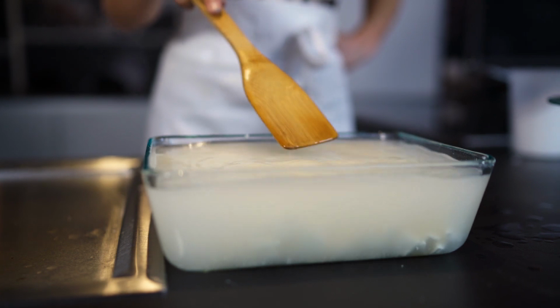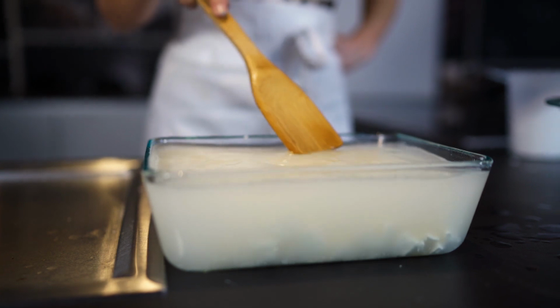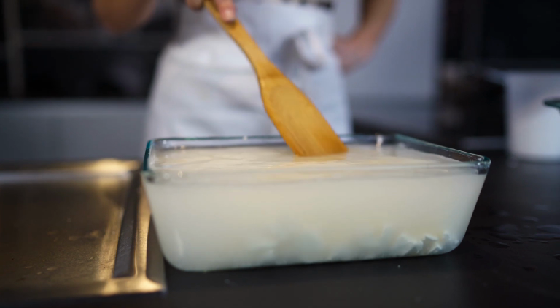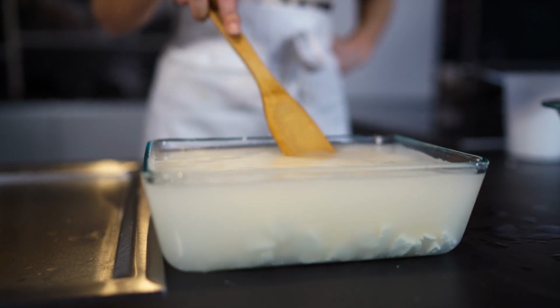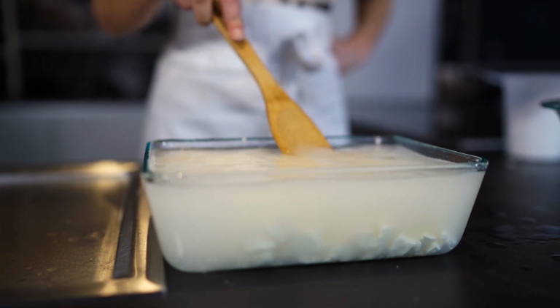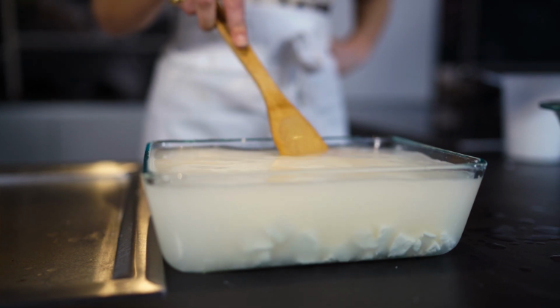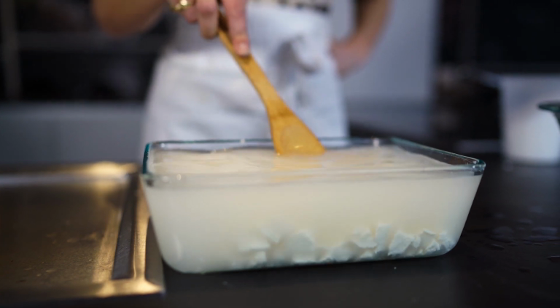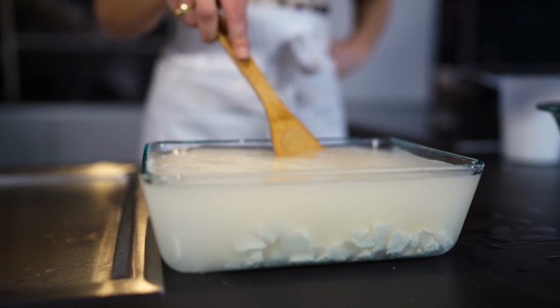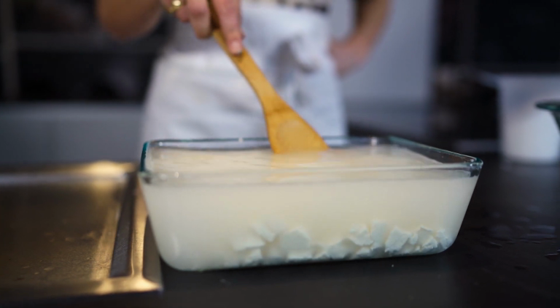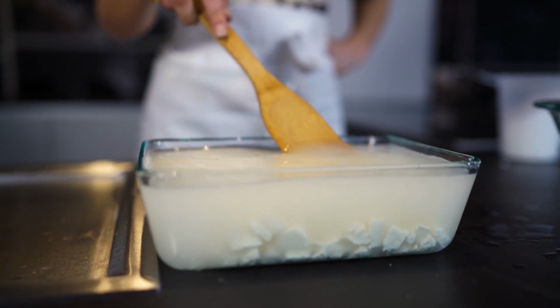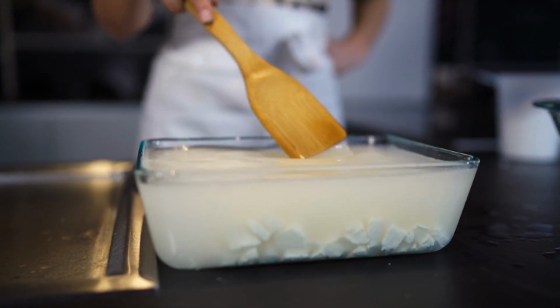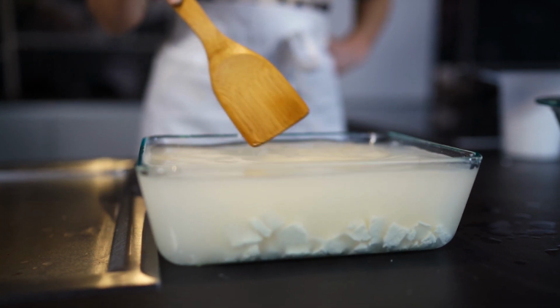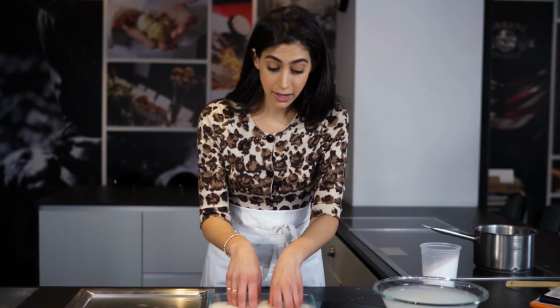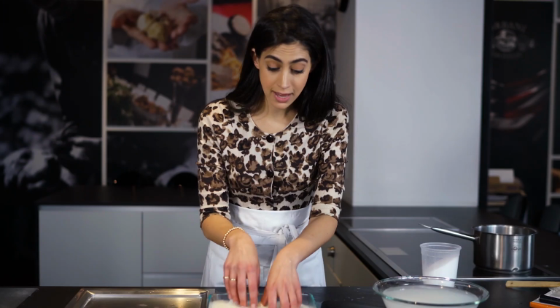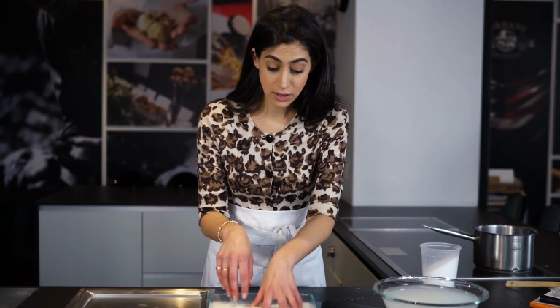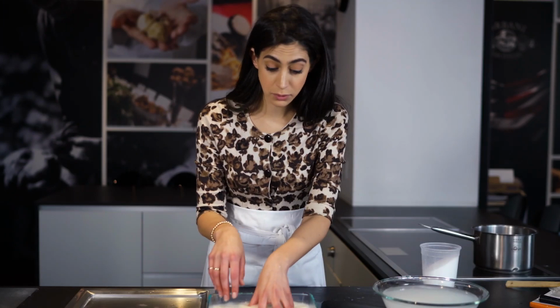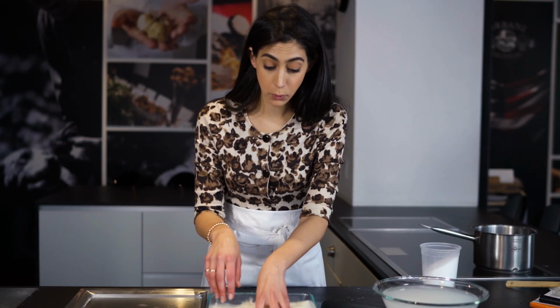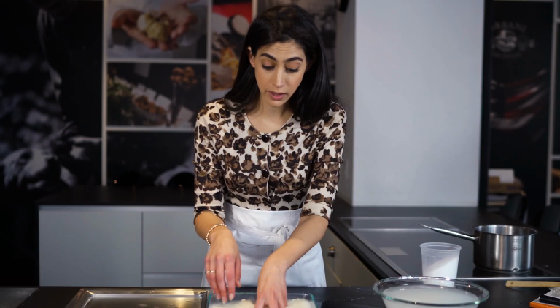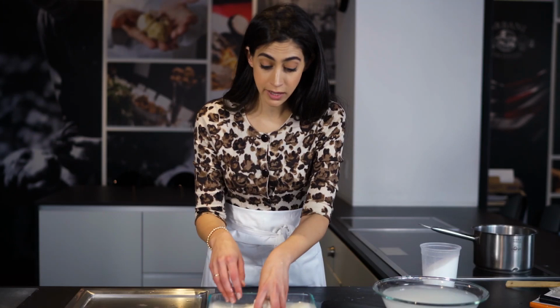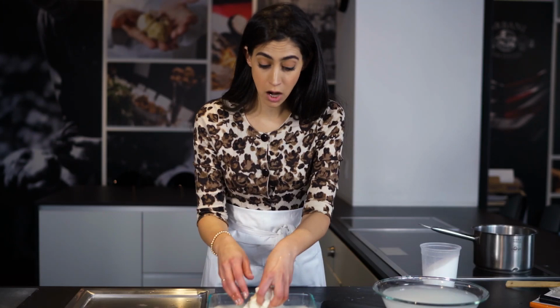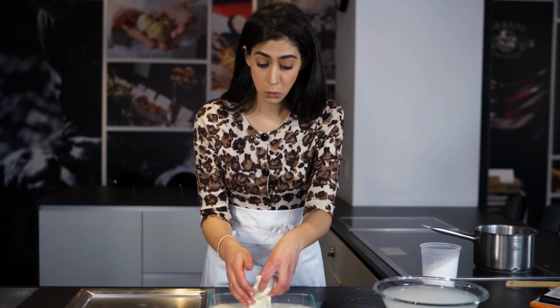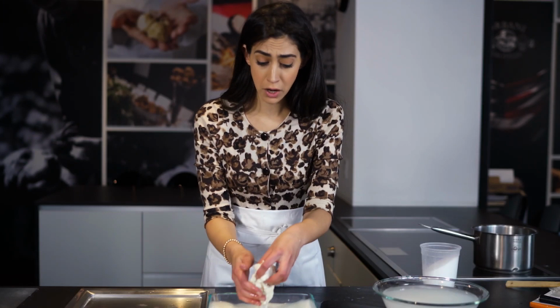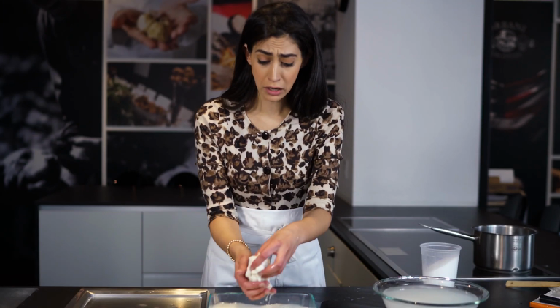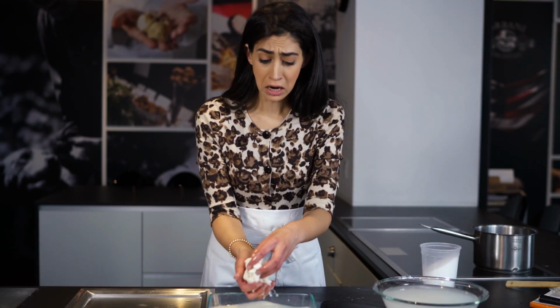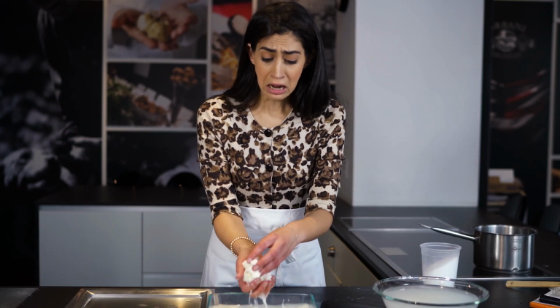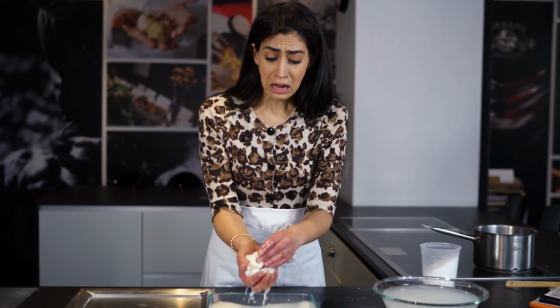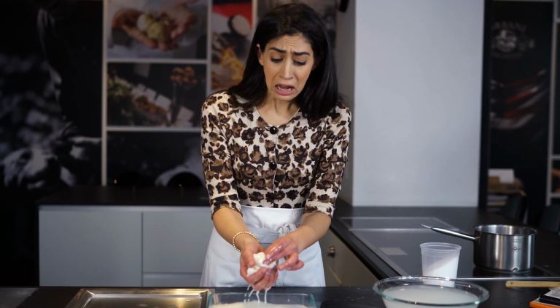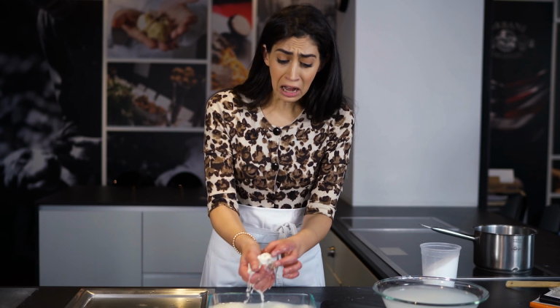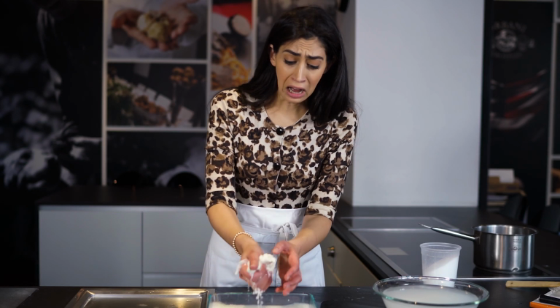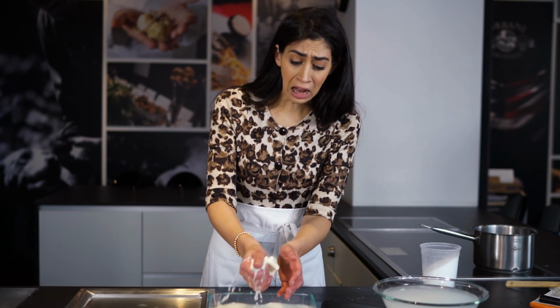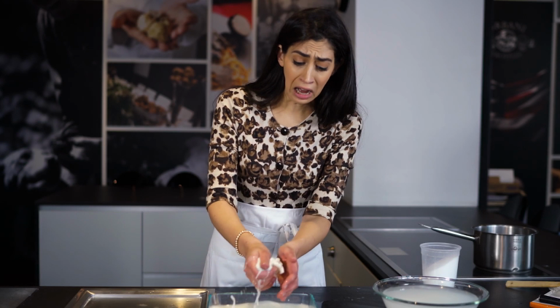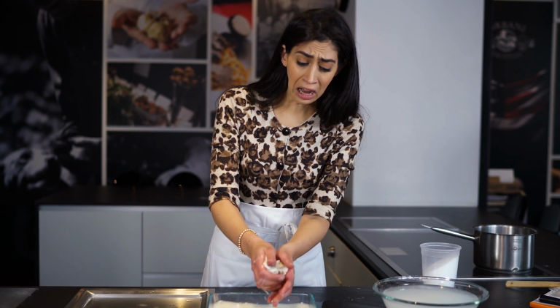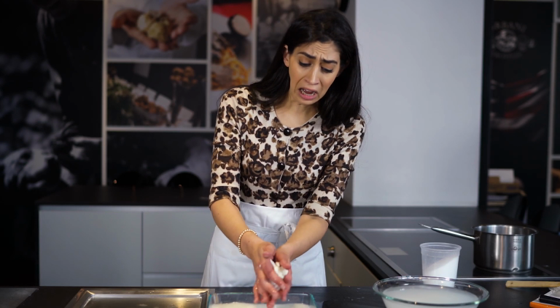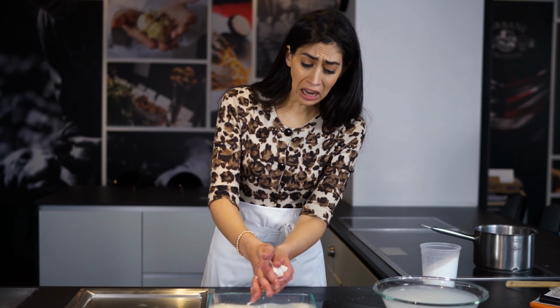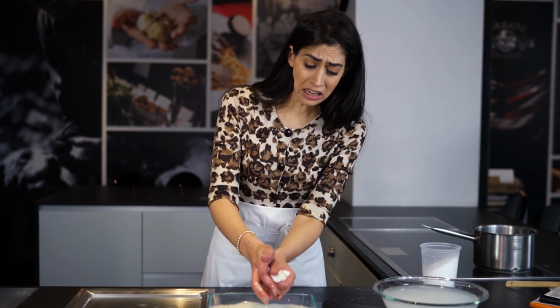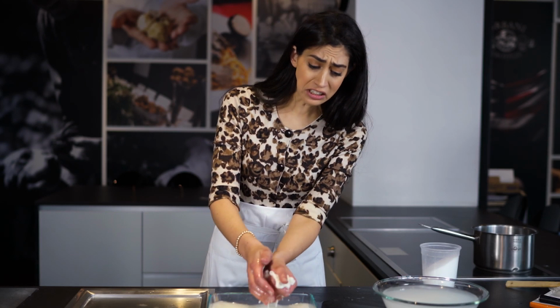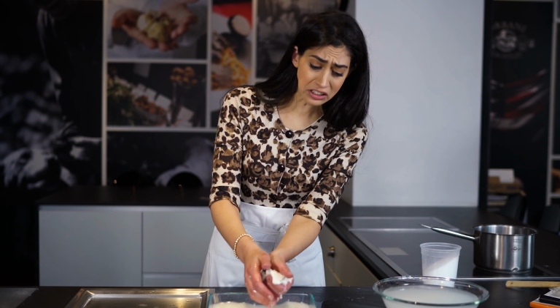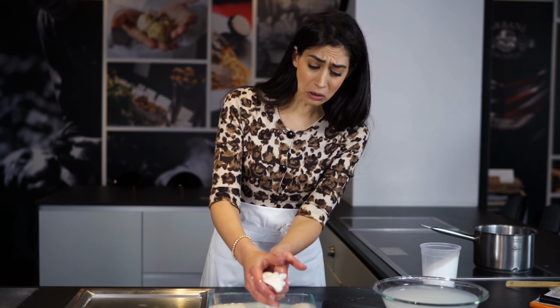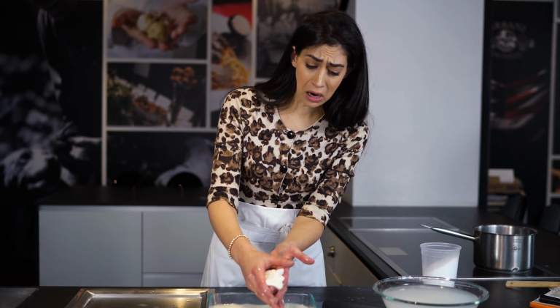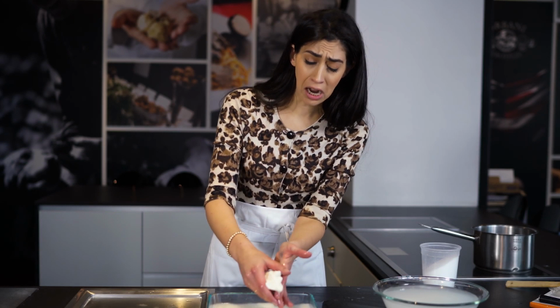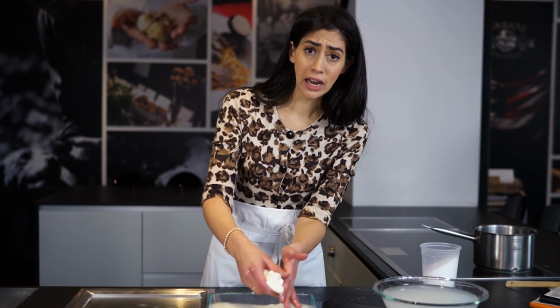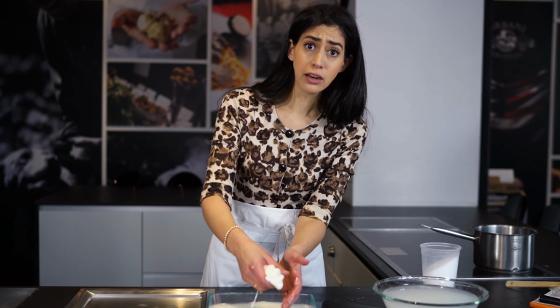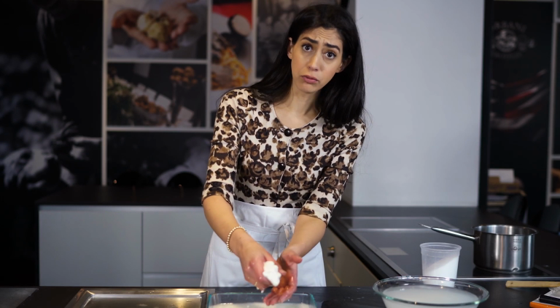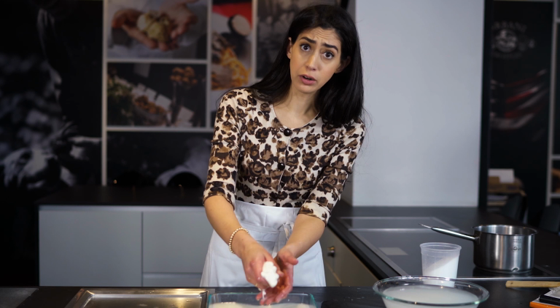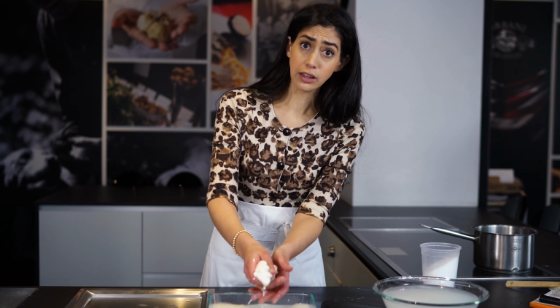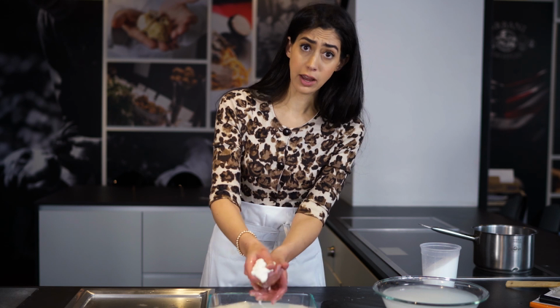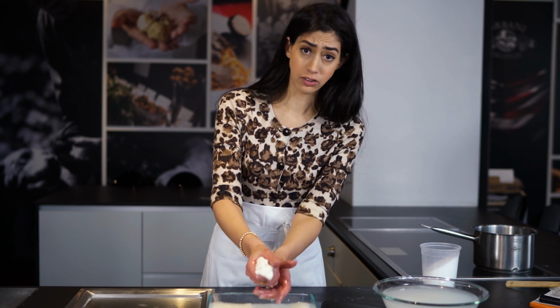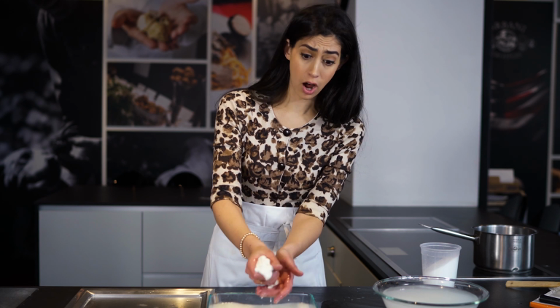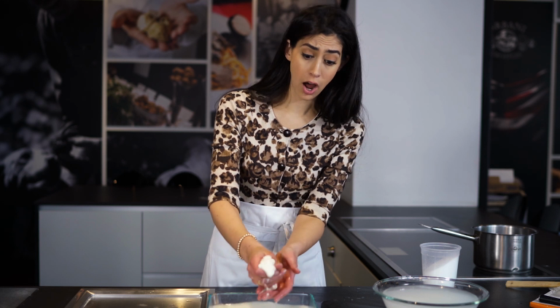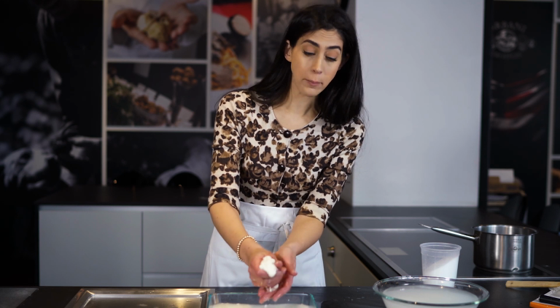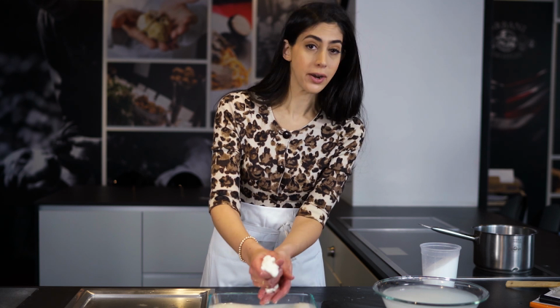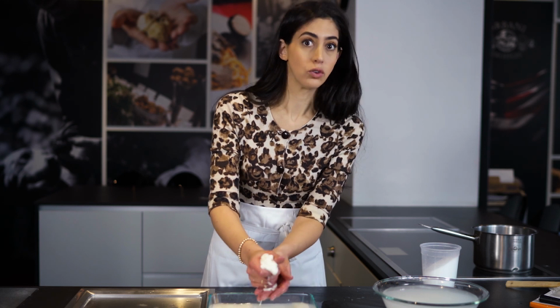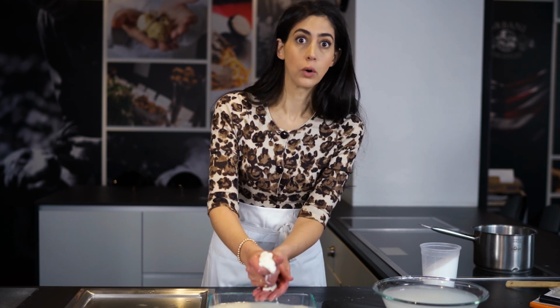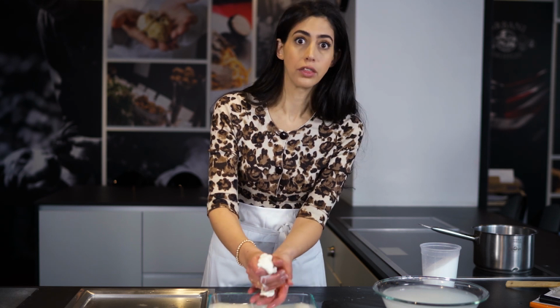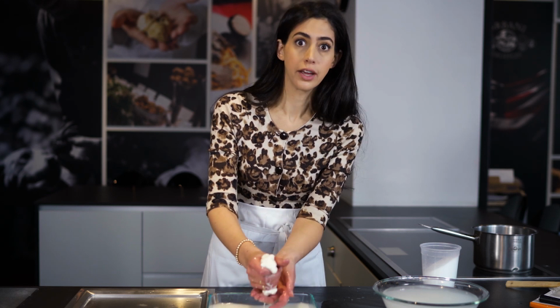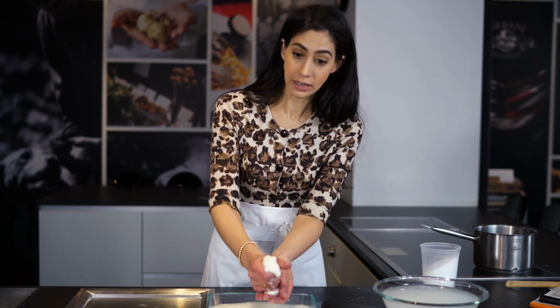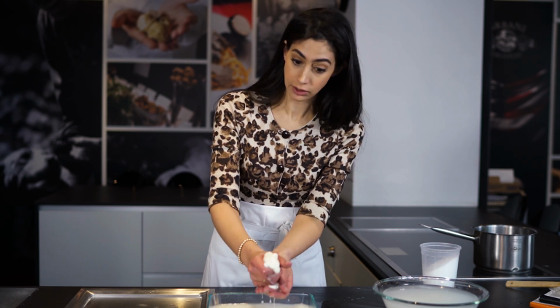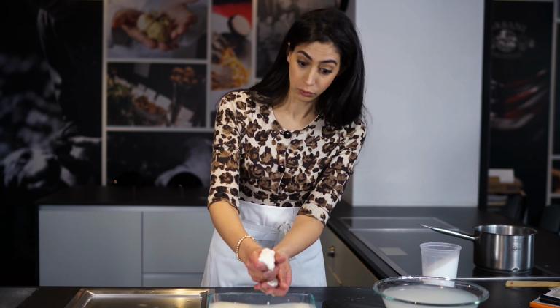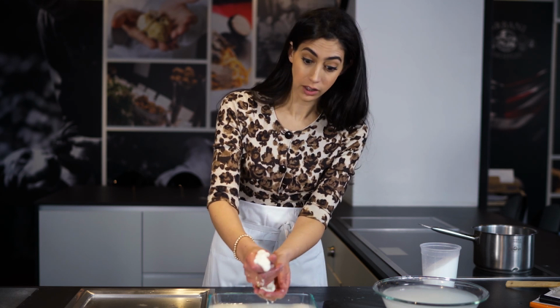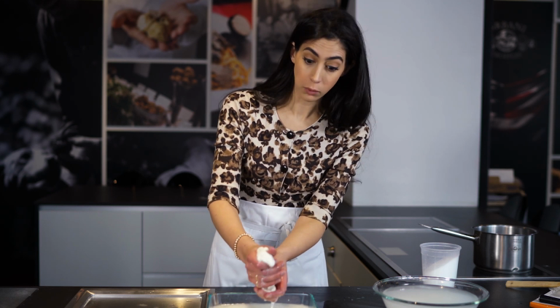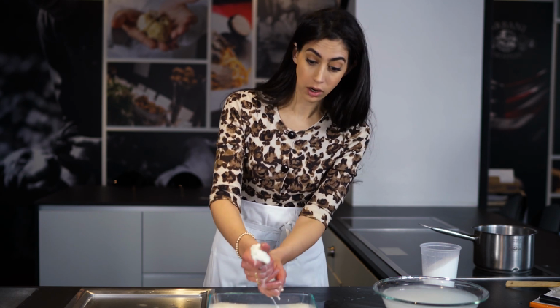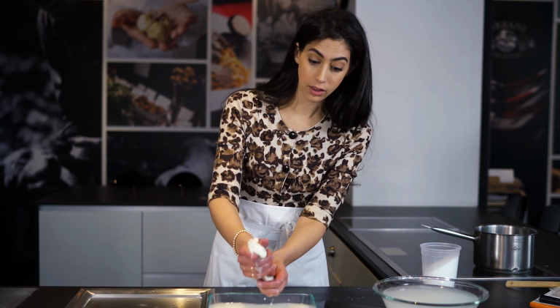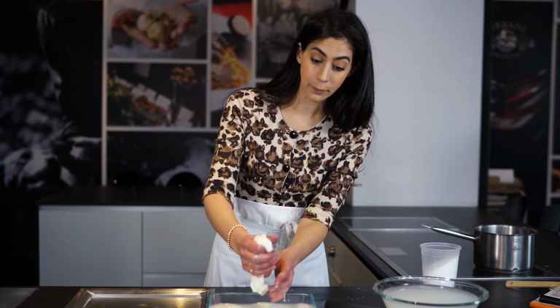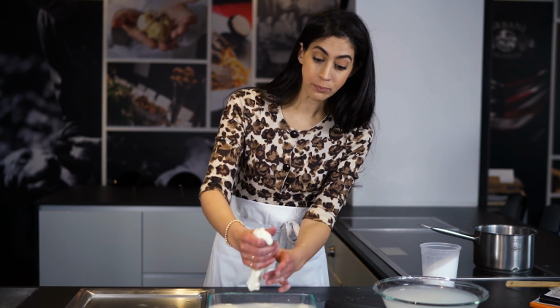All right, we have mozzarella in this boiling hot water. So hot — but it's really worth it.